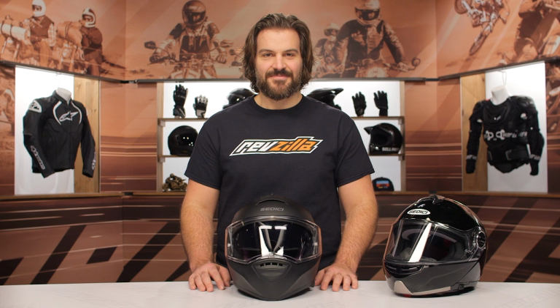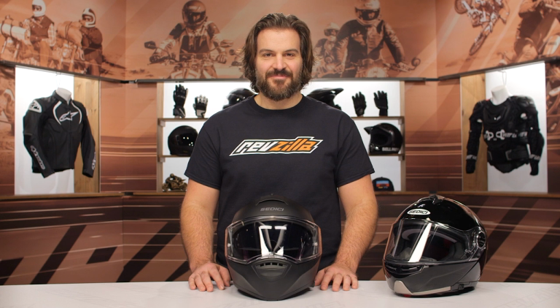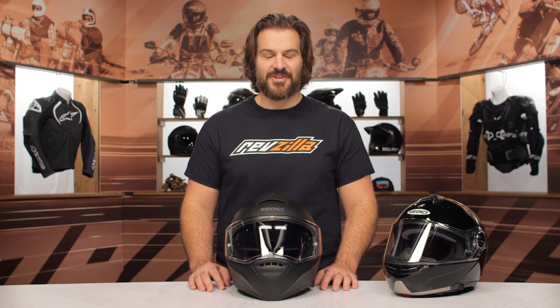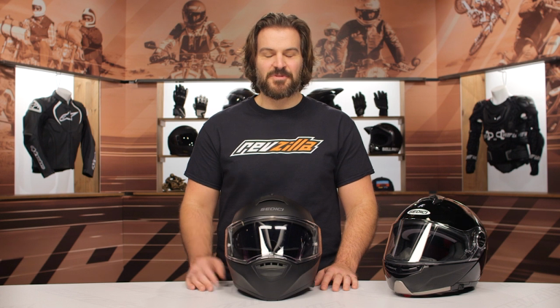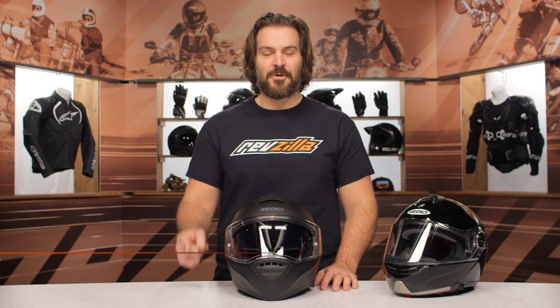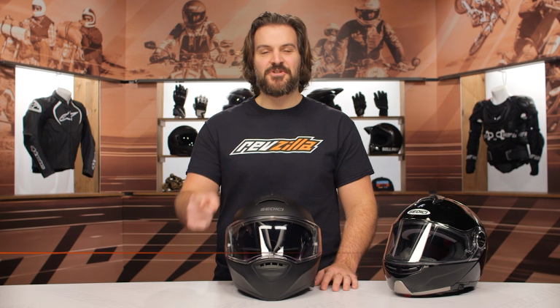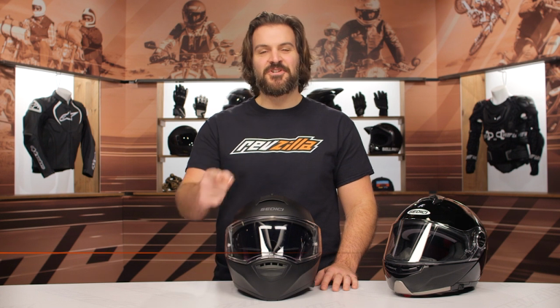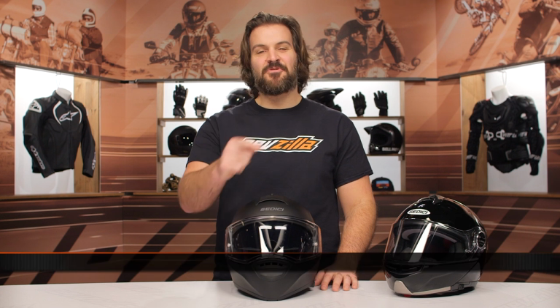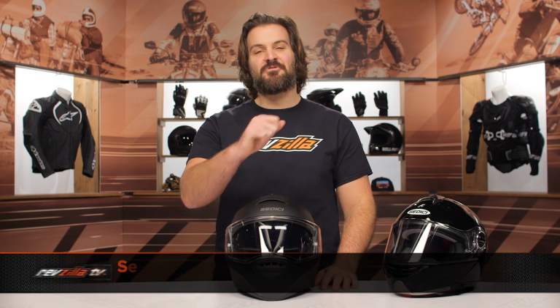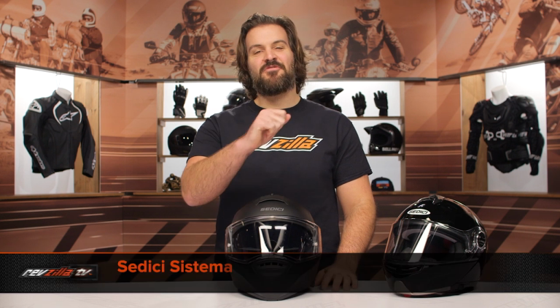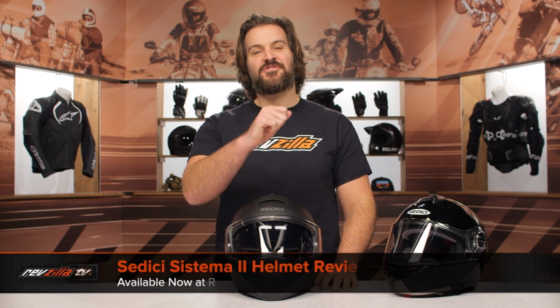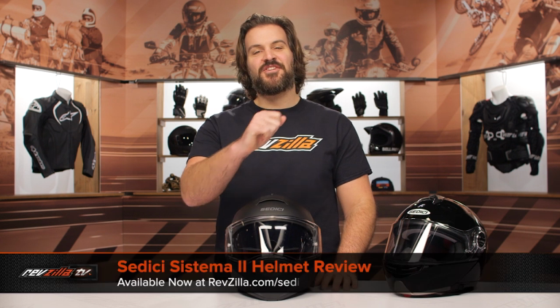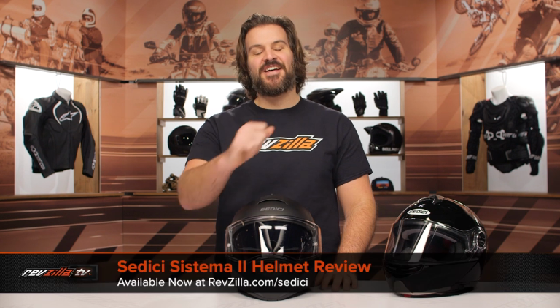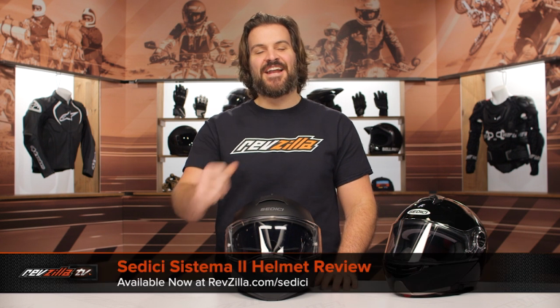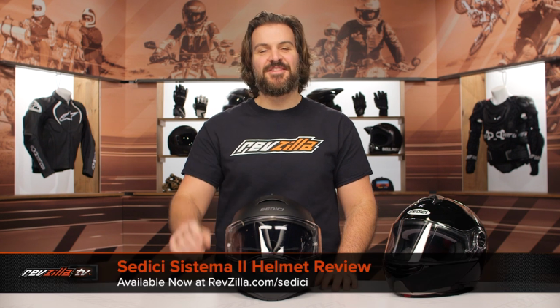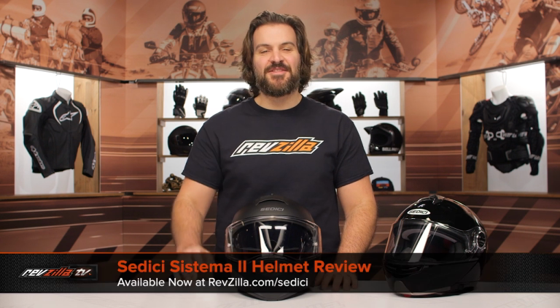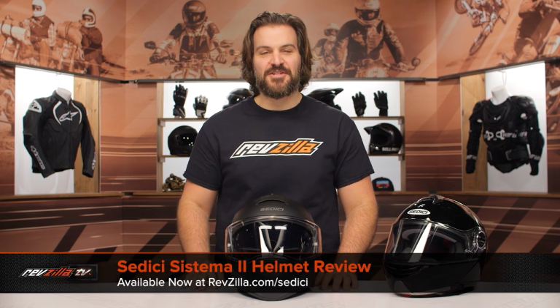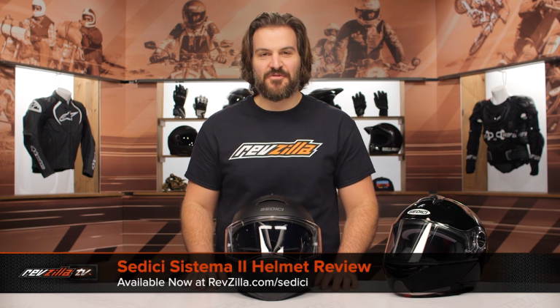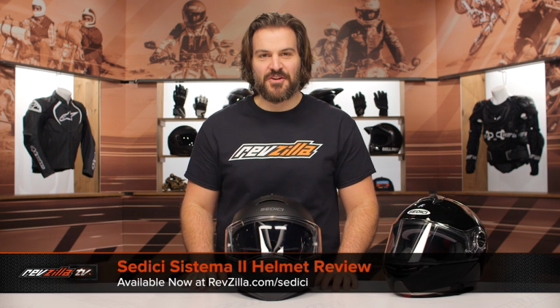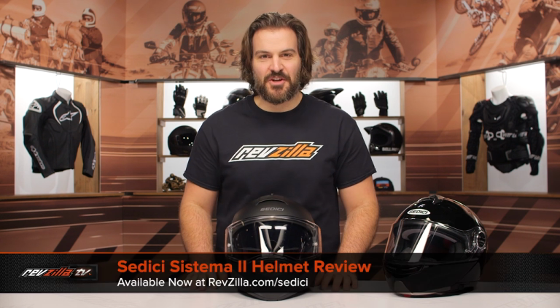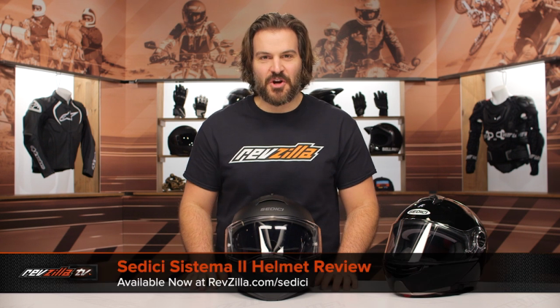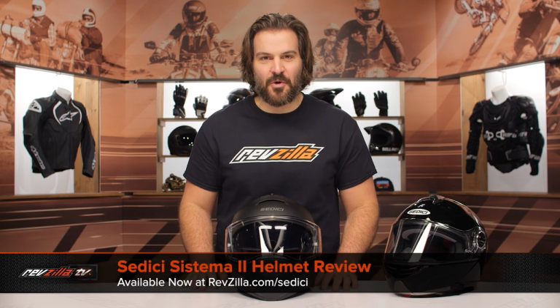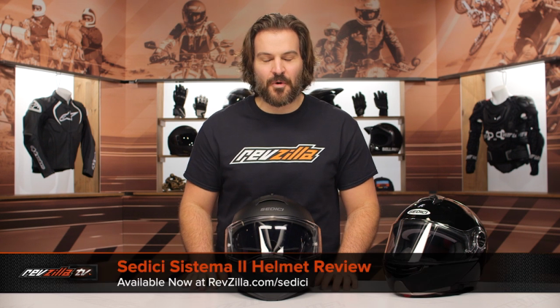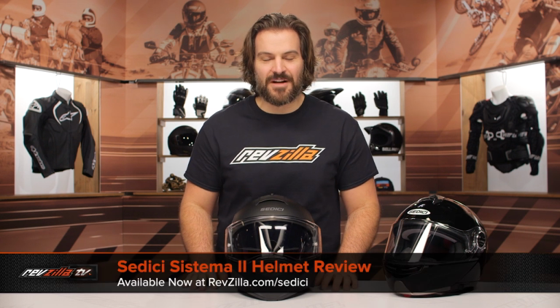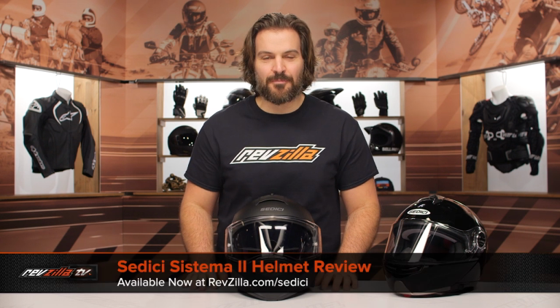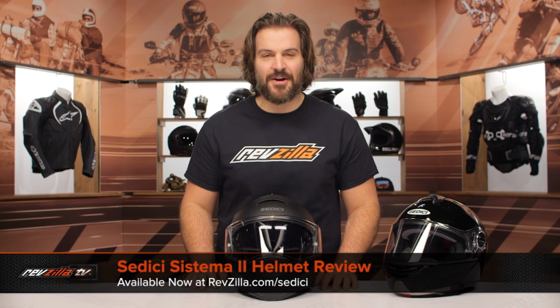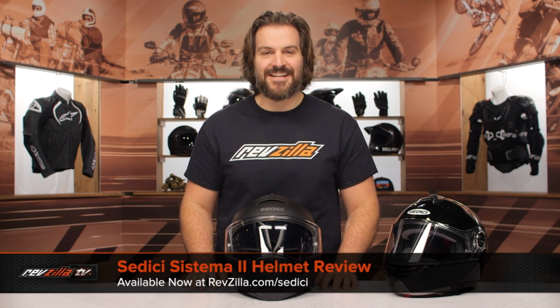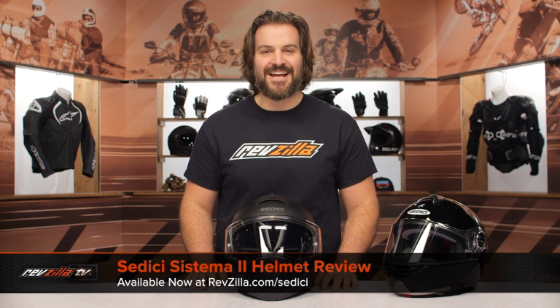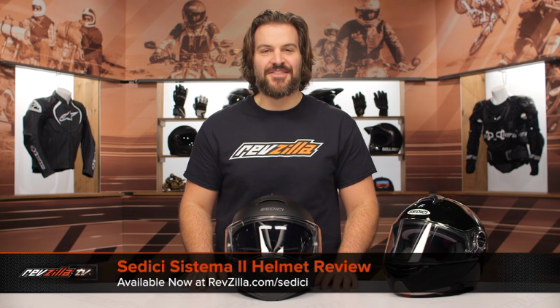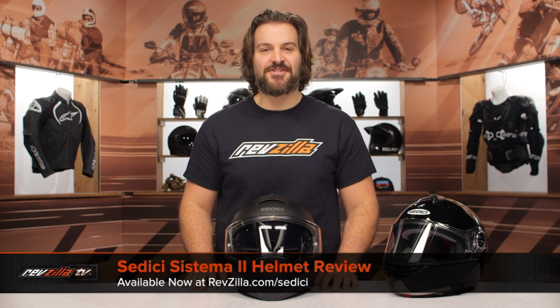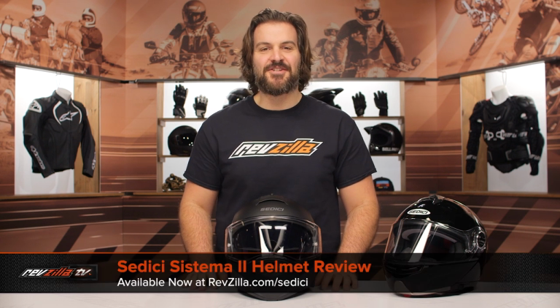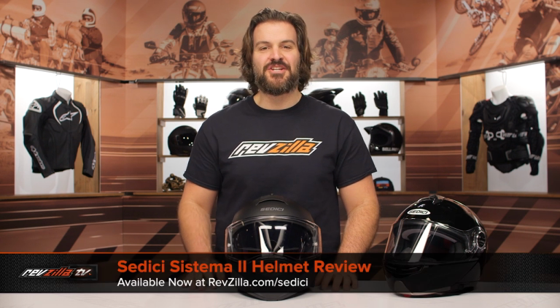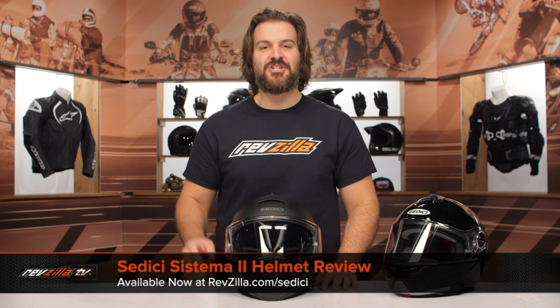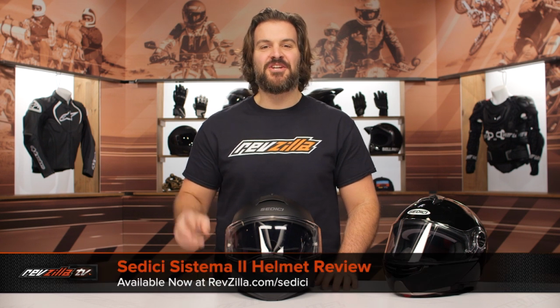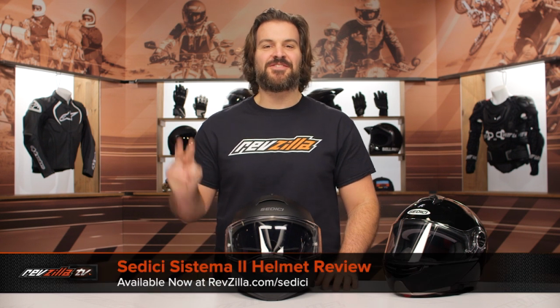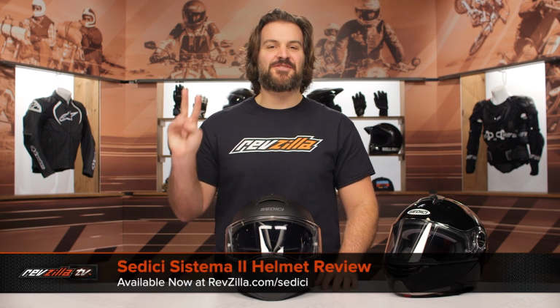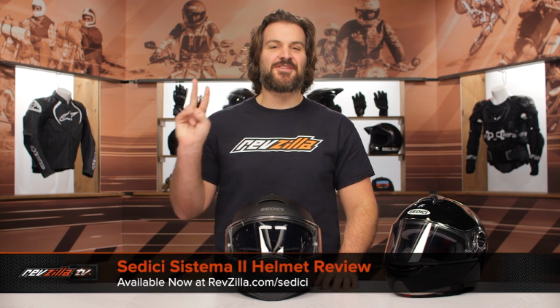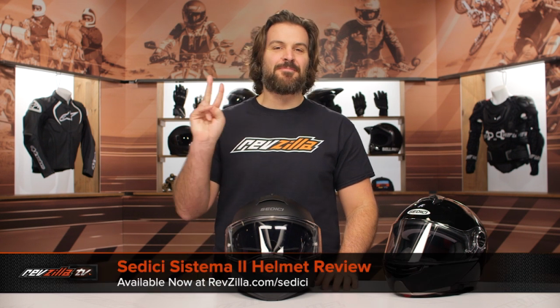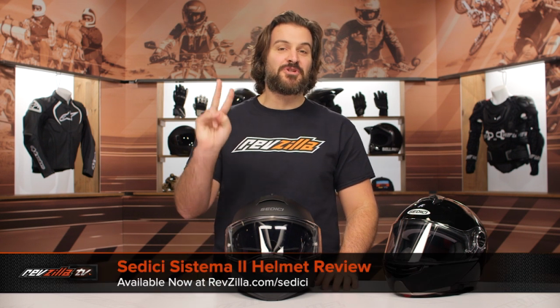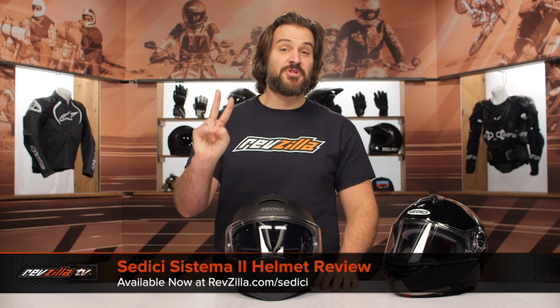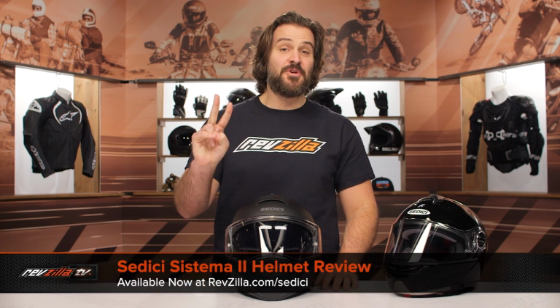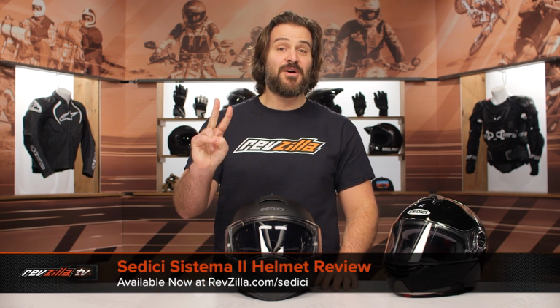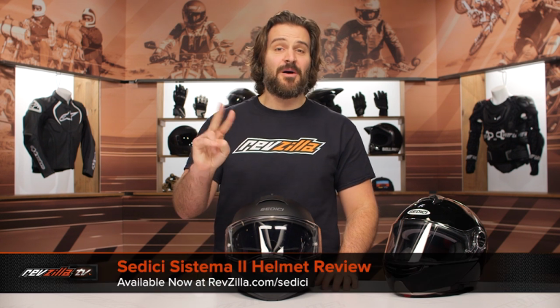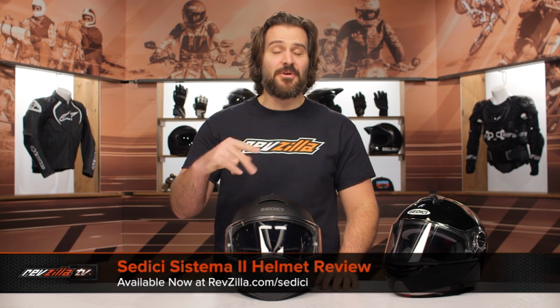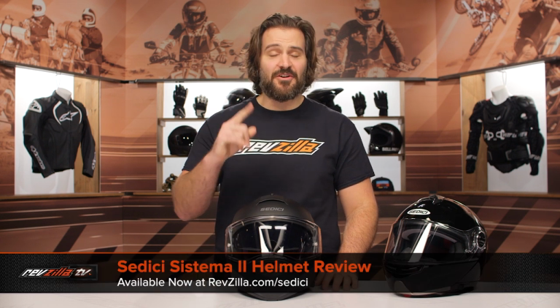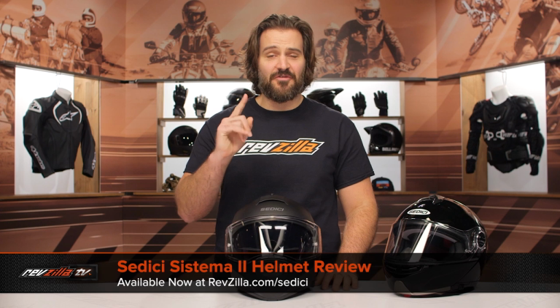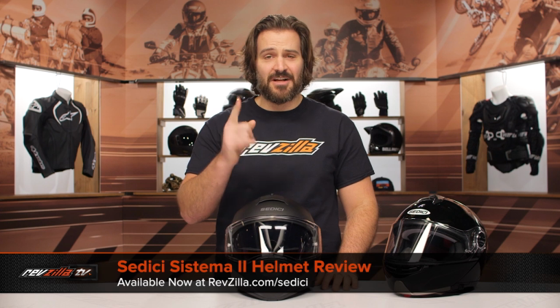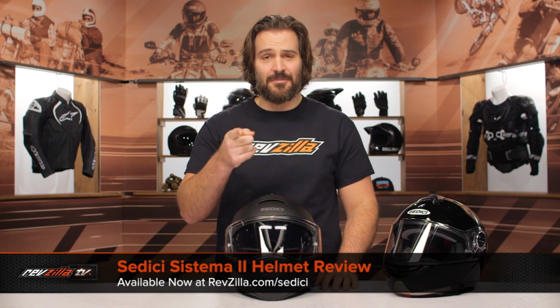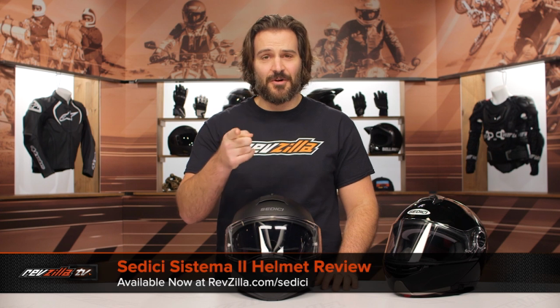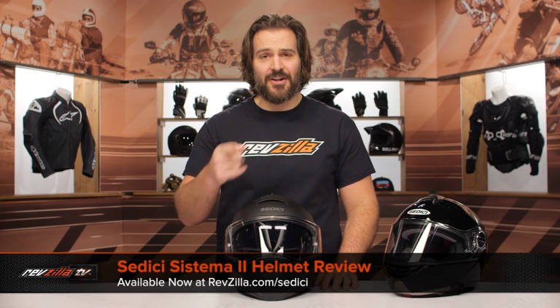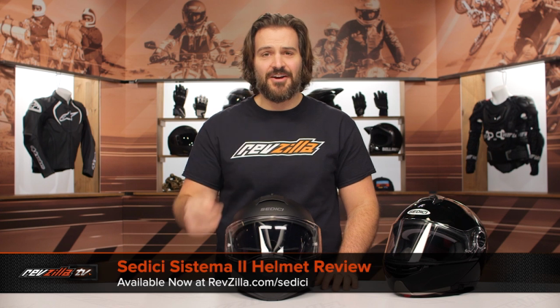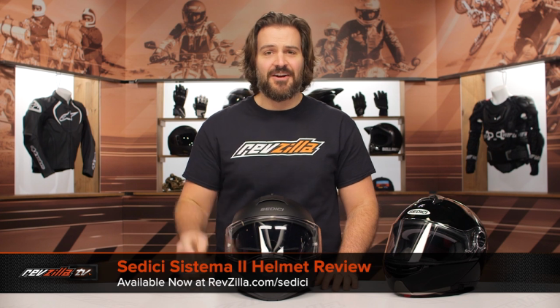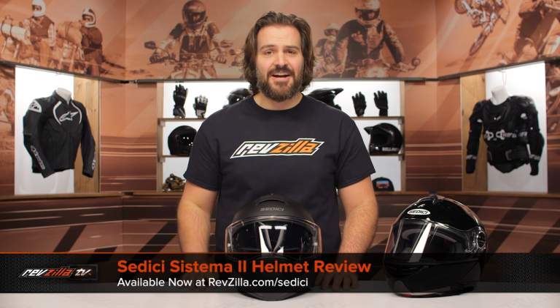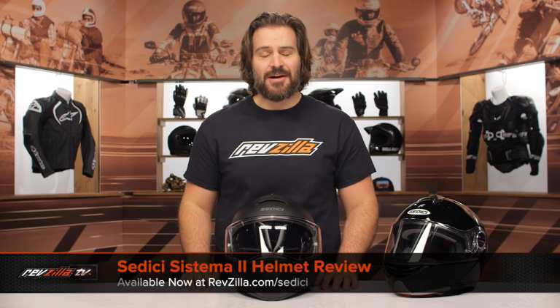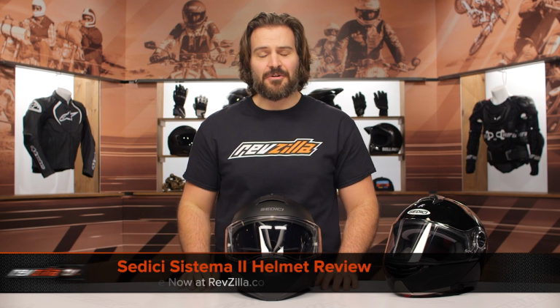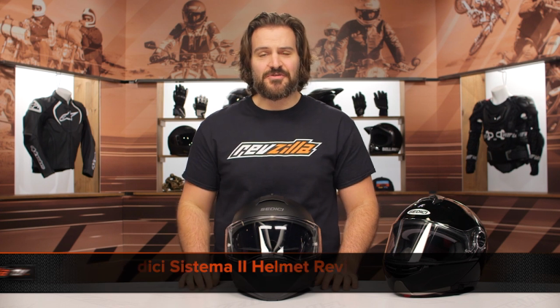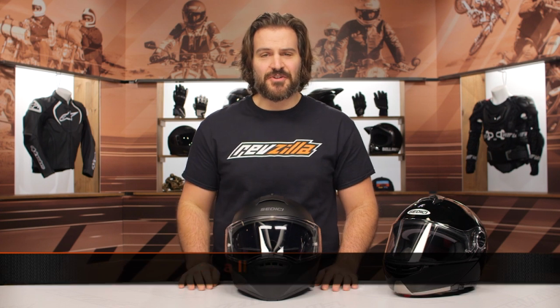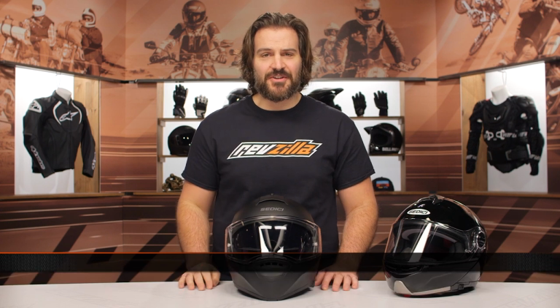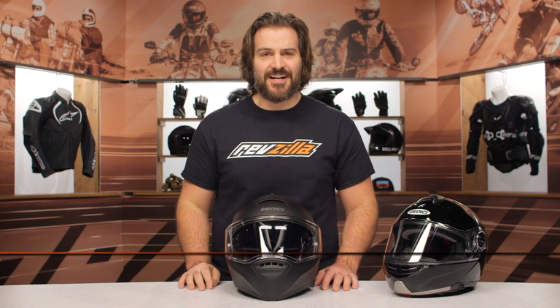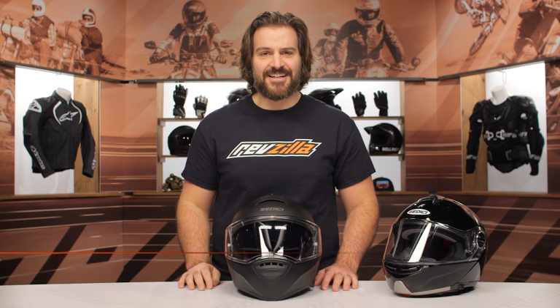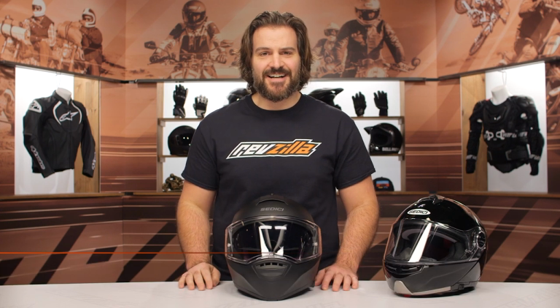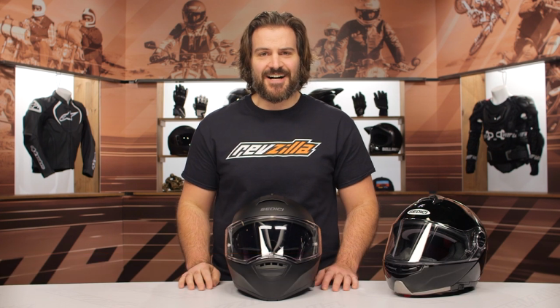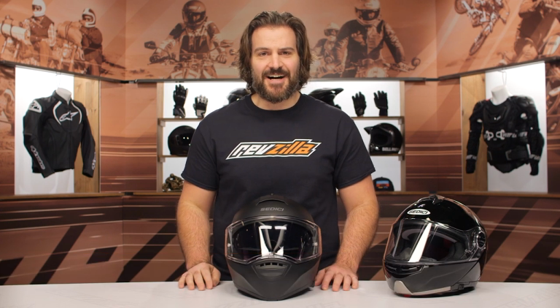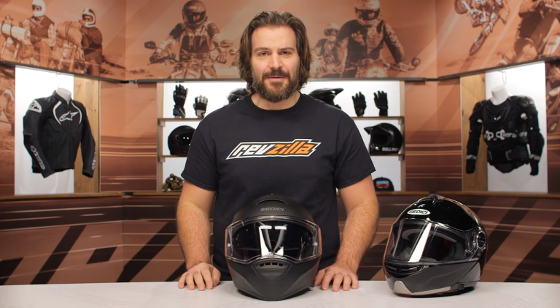Spurgeon here with RevZilla. In this video, we're going to break down the Sidishi Sistema II helmet available at RevZilla.com.